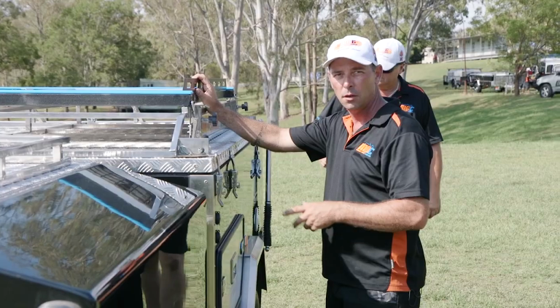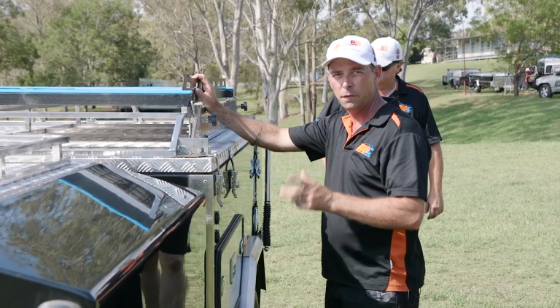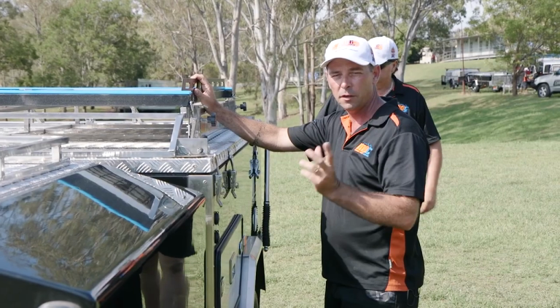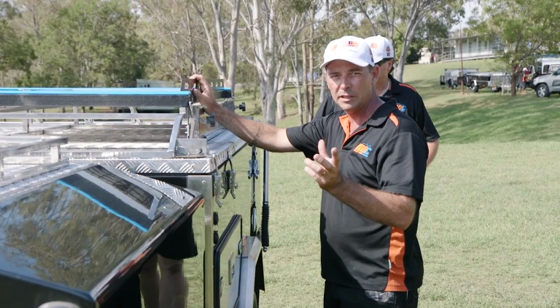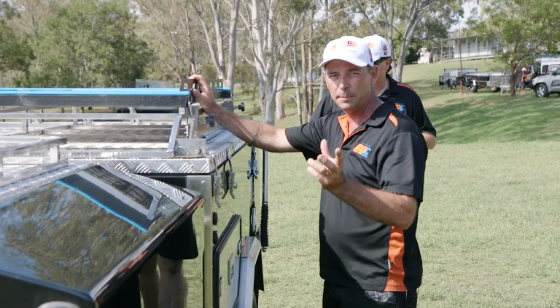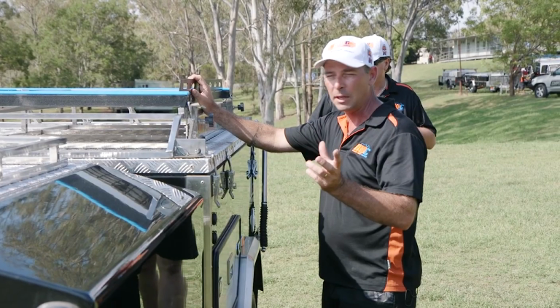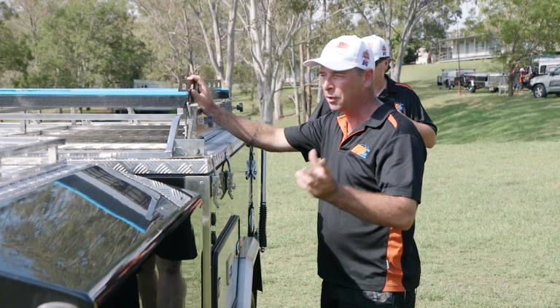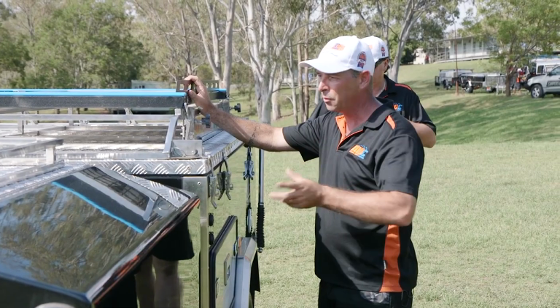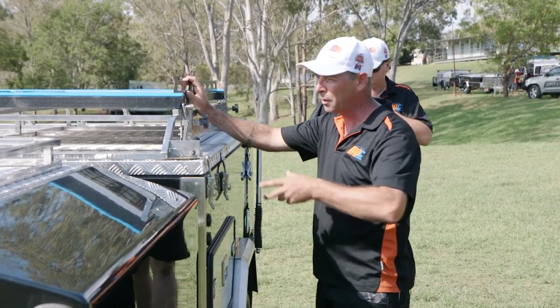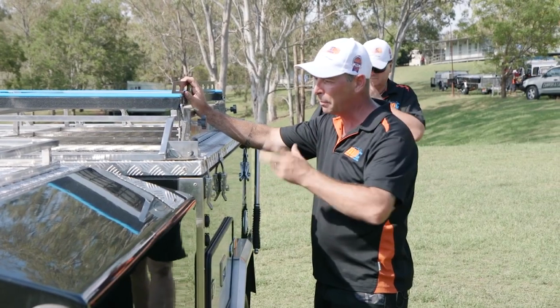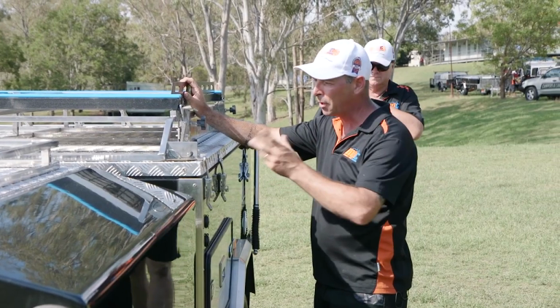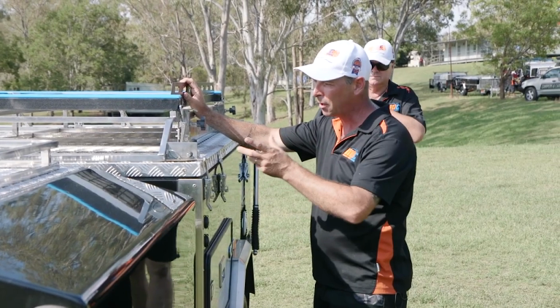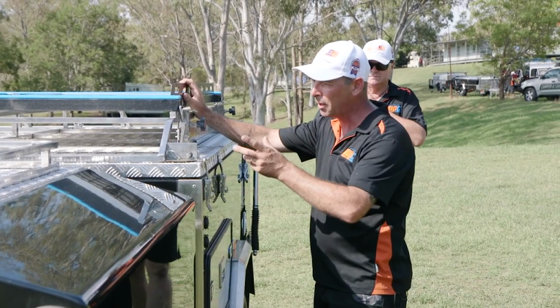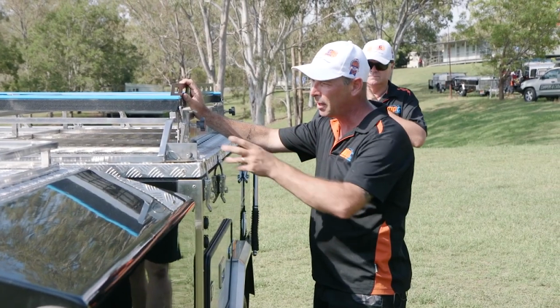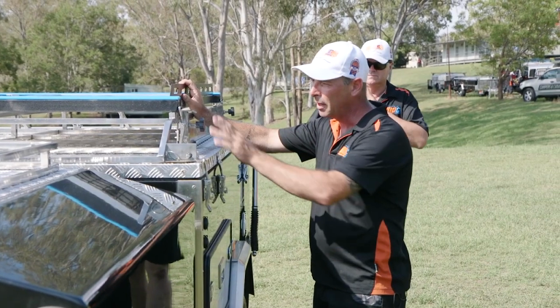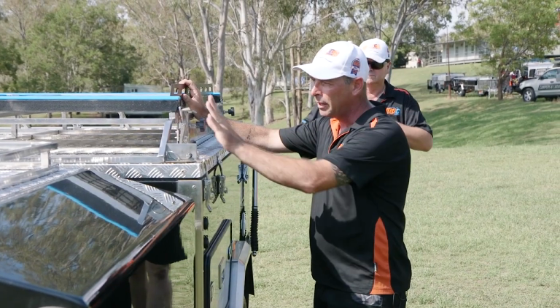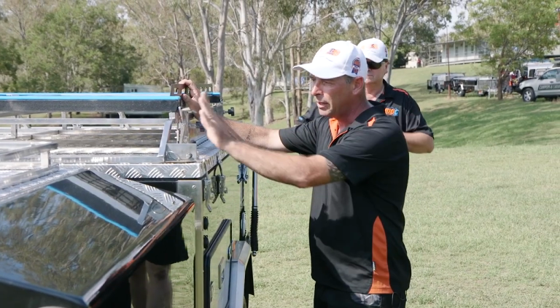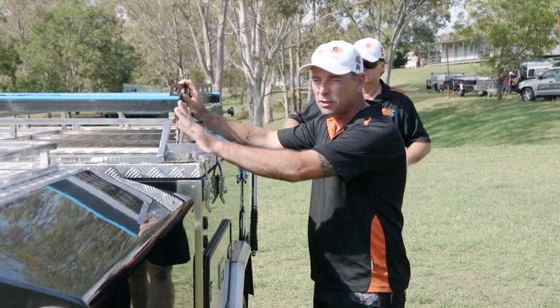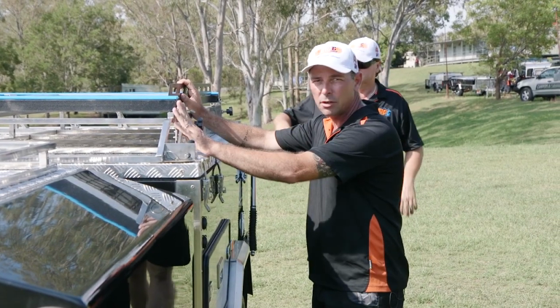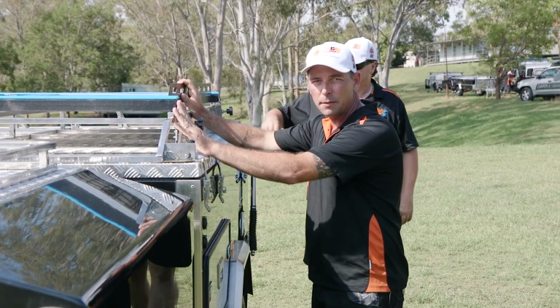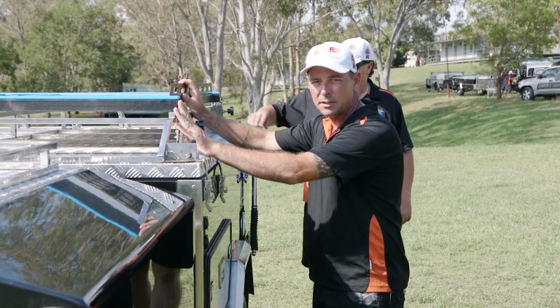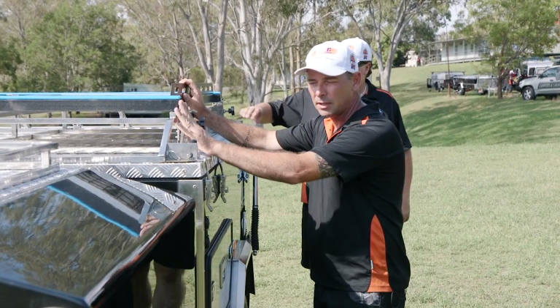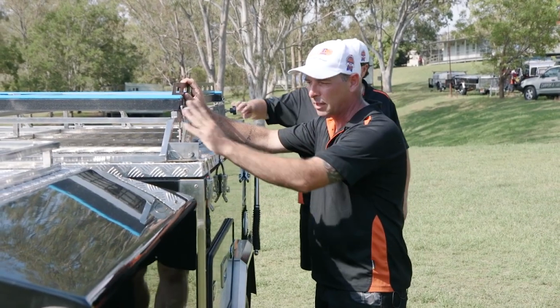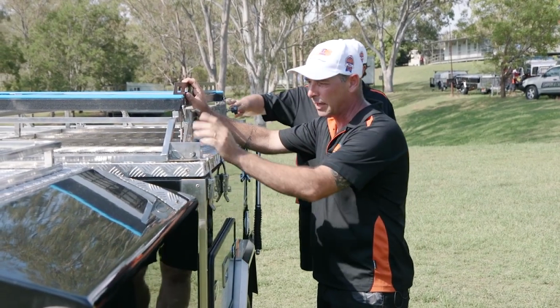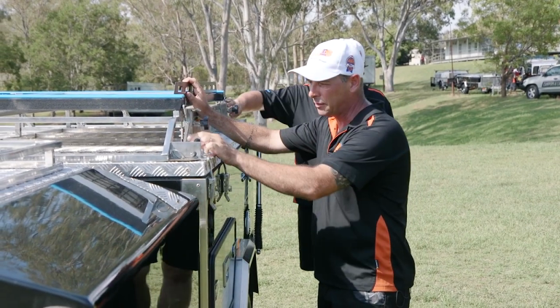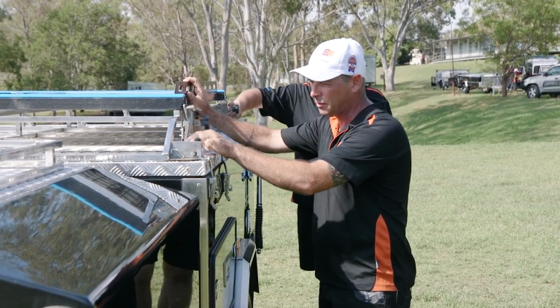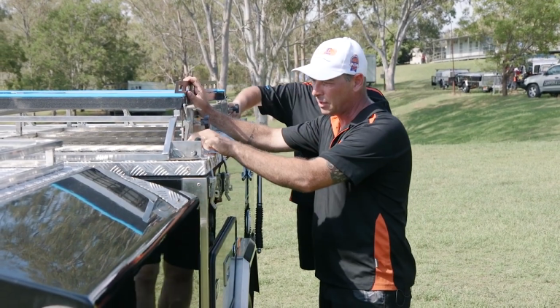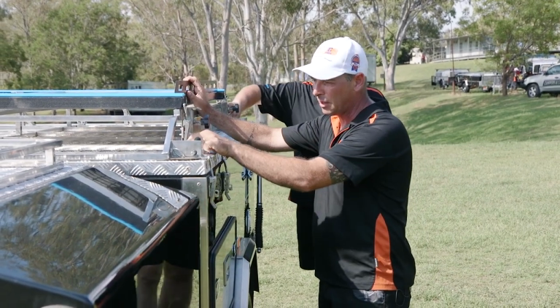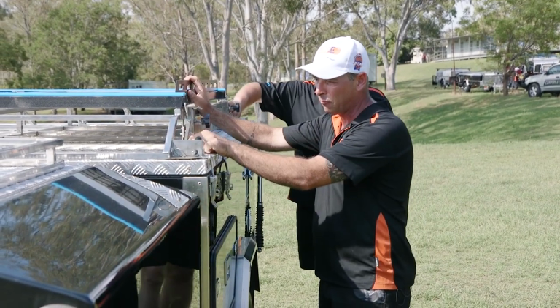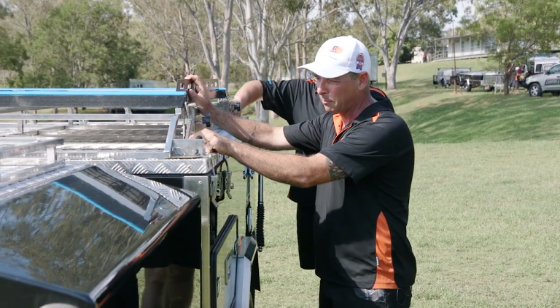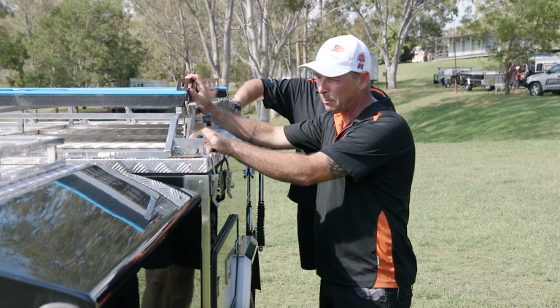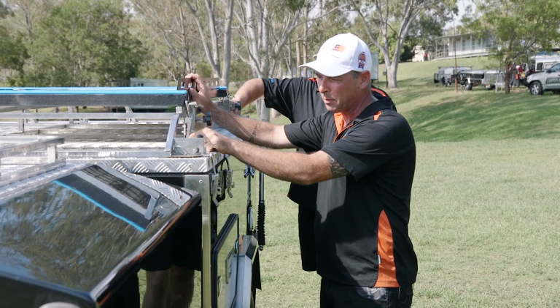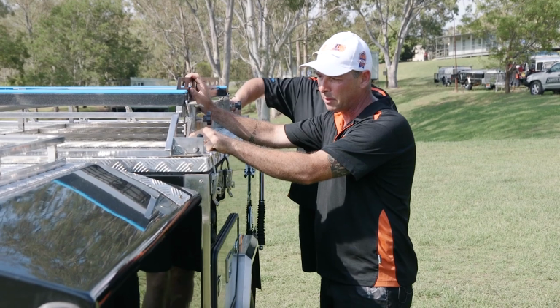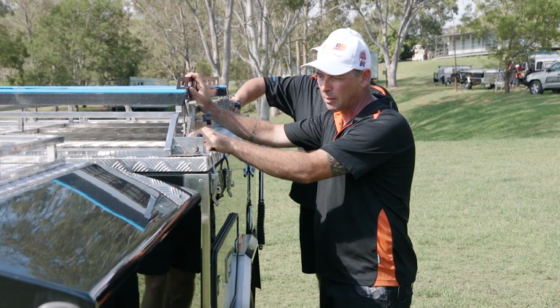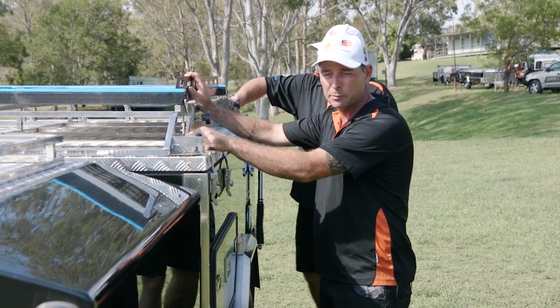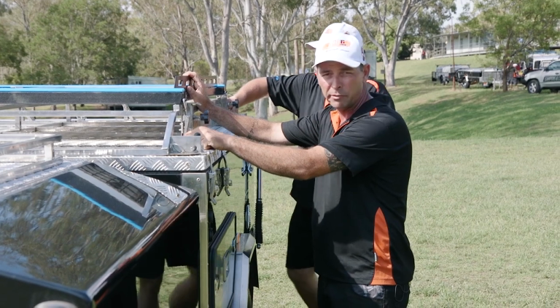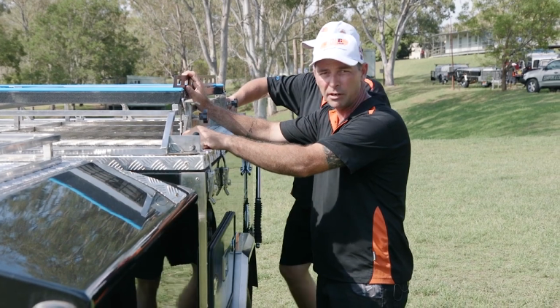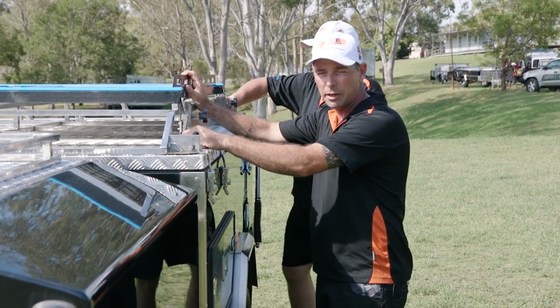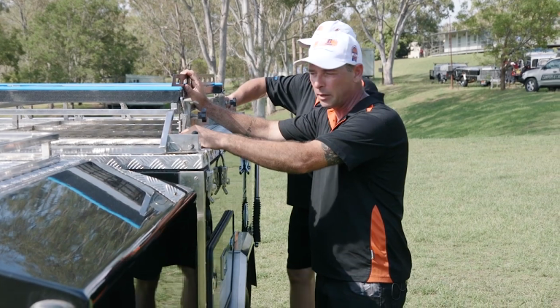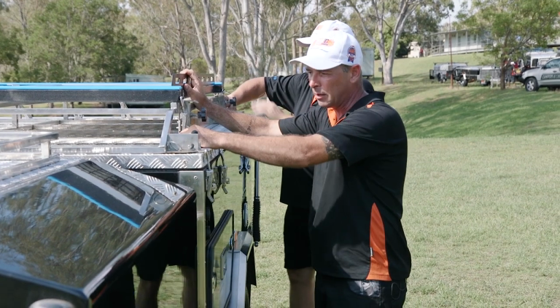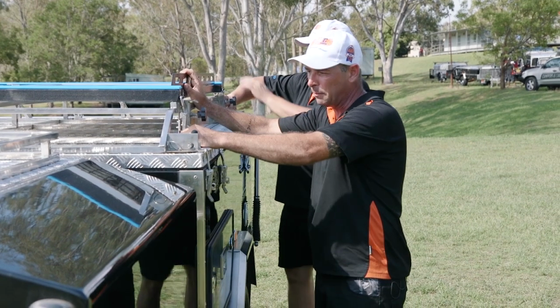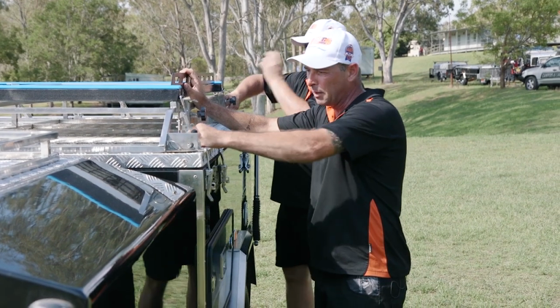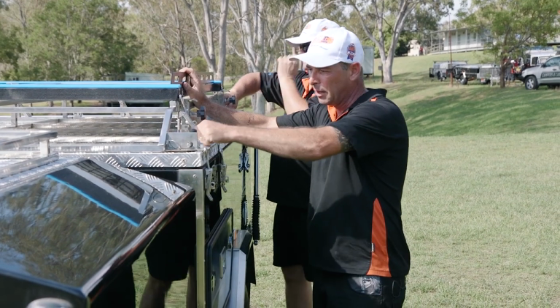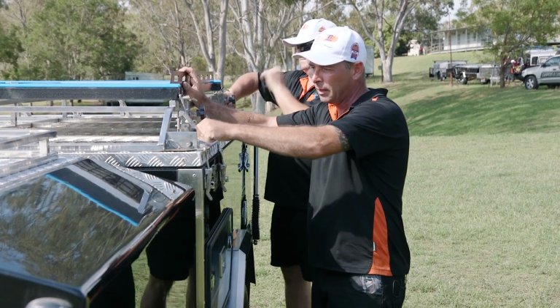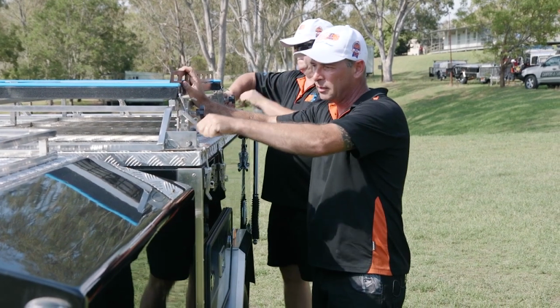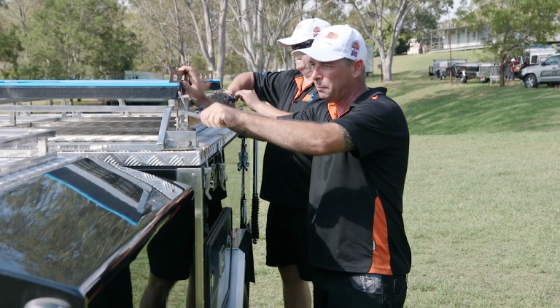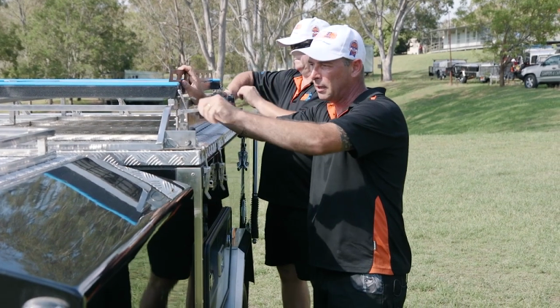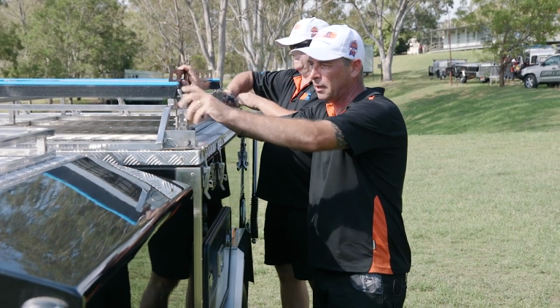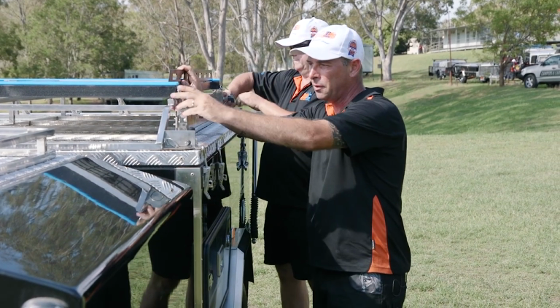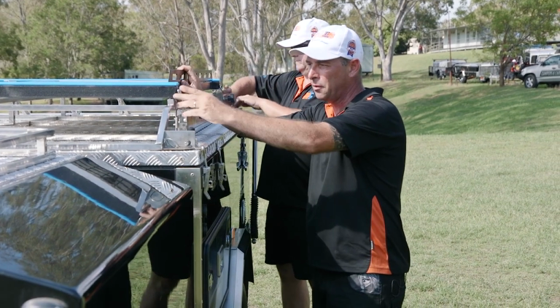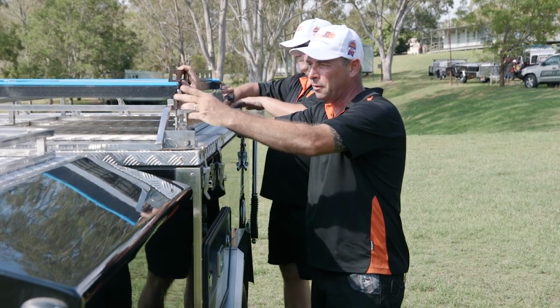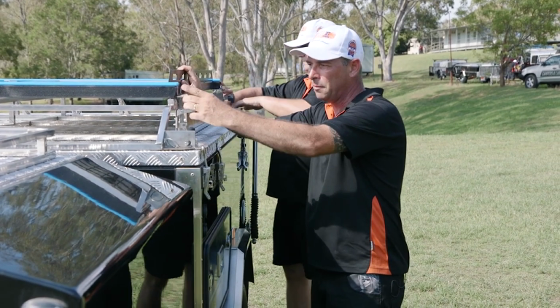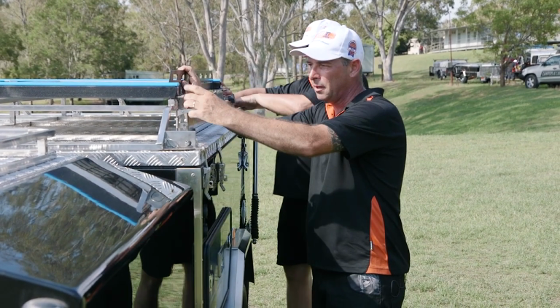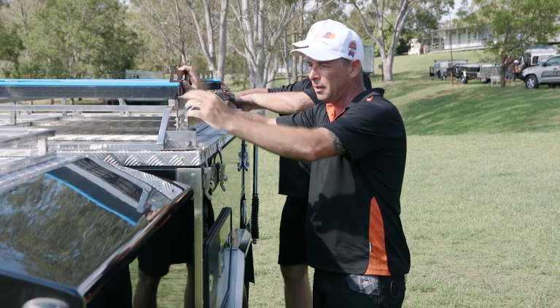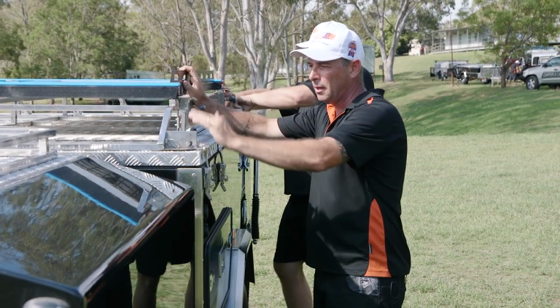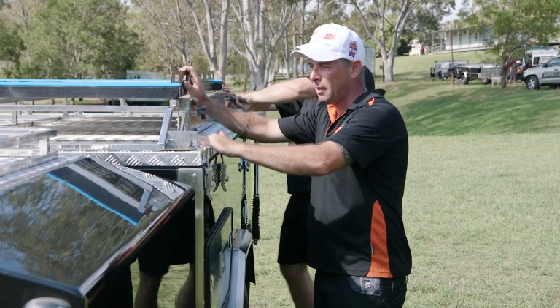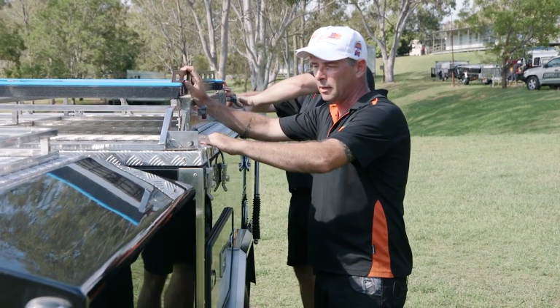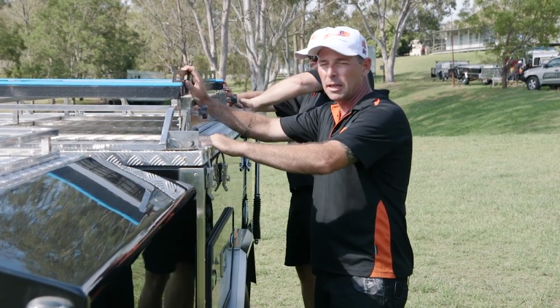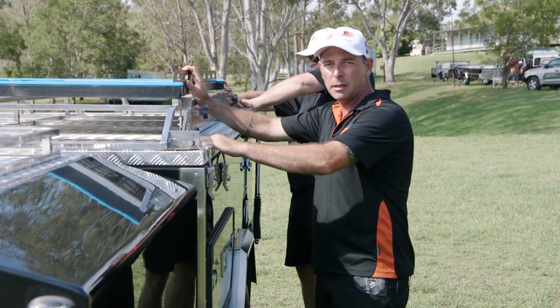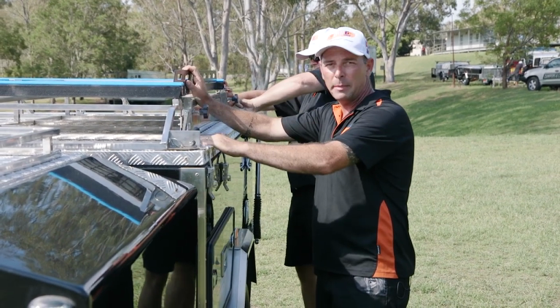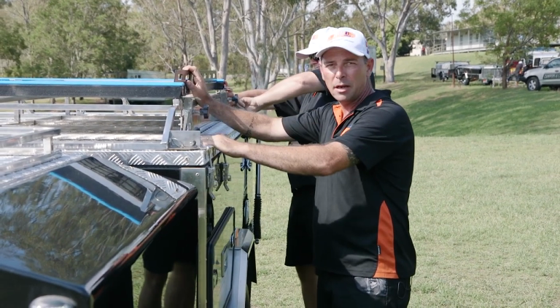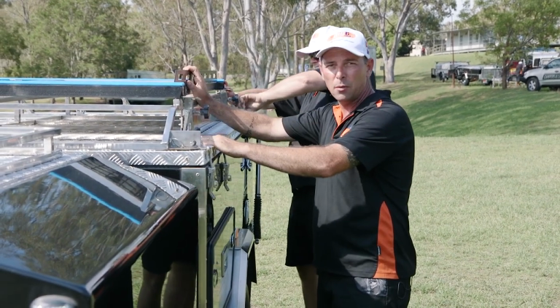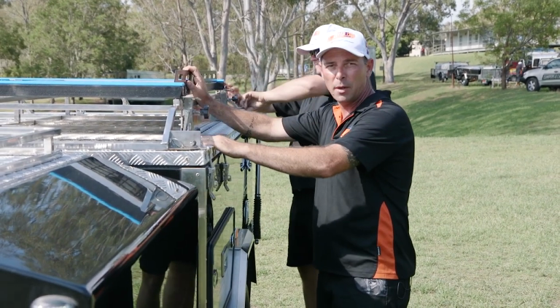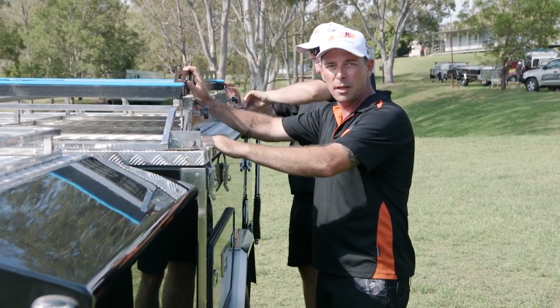The first step to undoing your boat loader is your over-centre catches here. Remembering the little spring-loaded clip, simply undo them and get them out of the way.